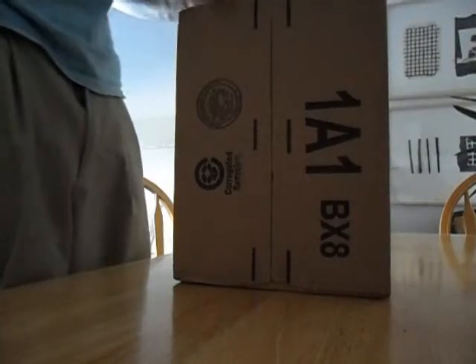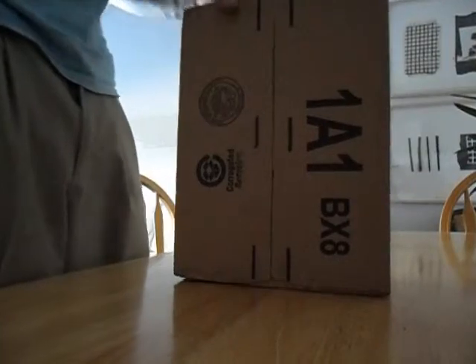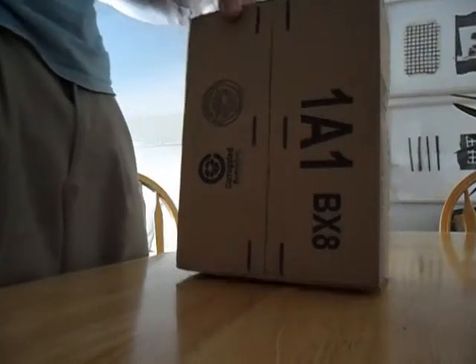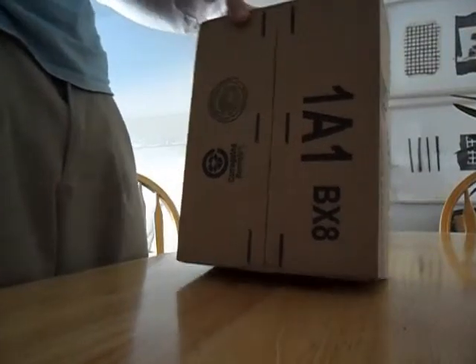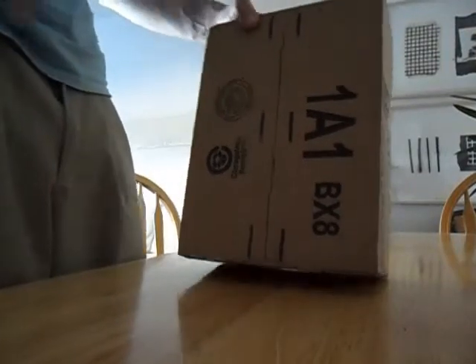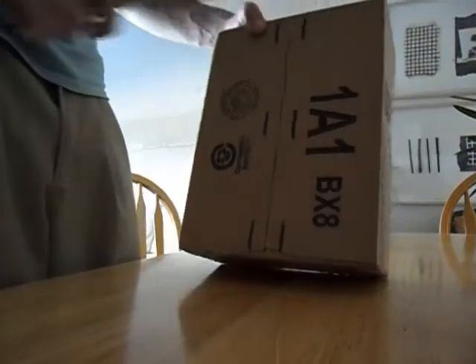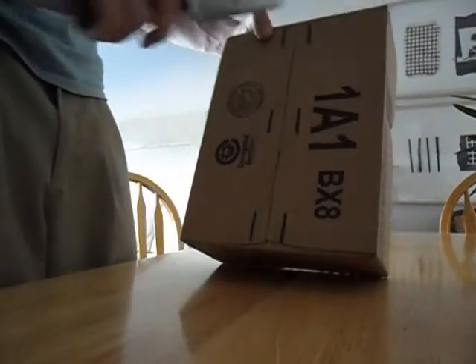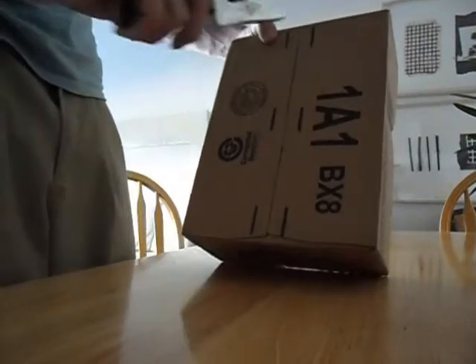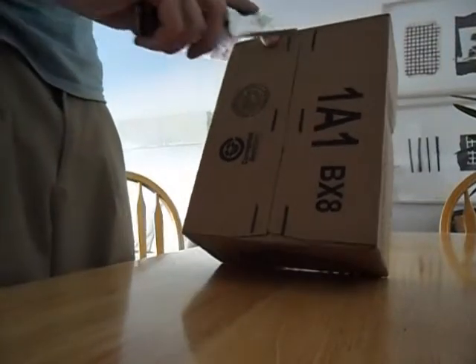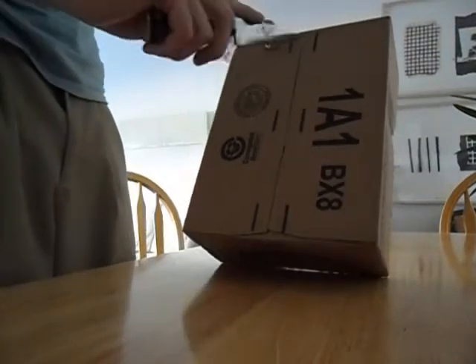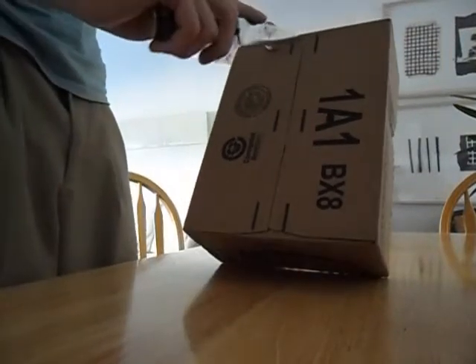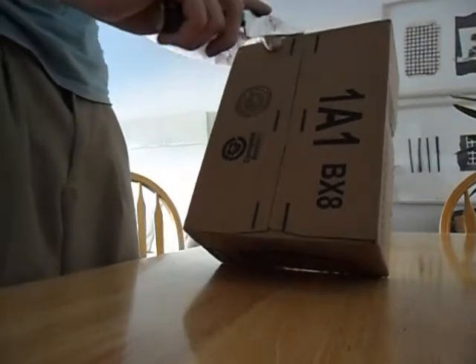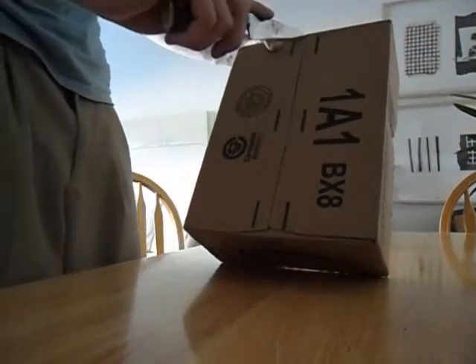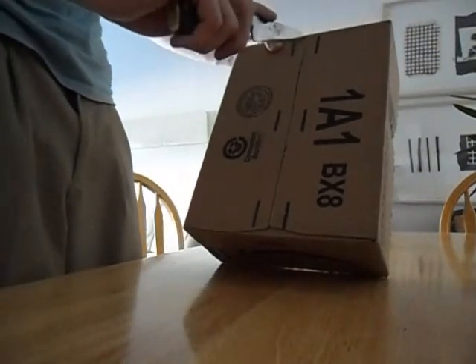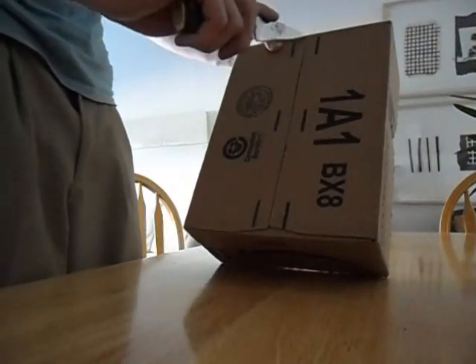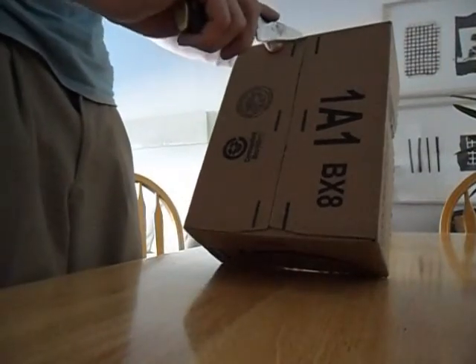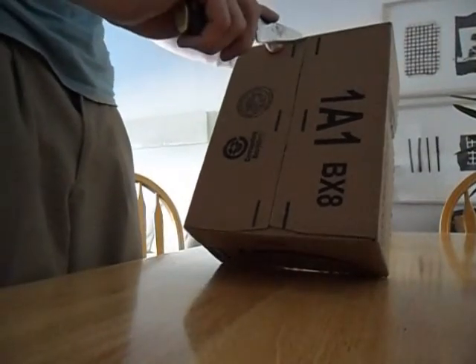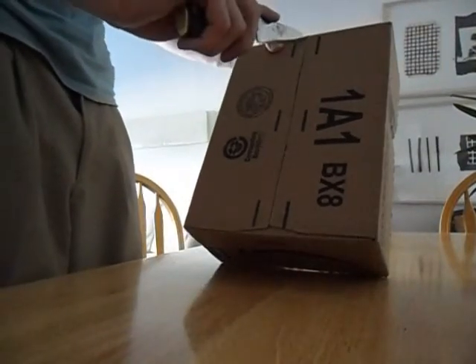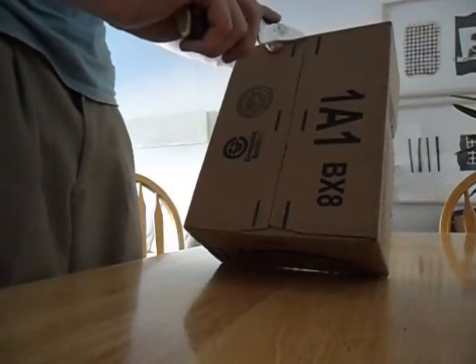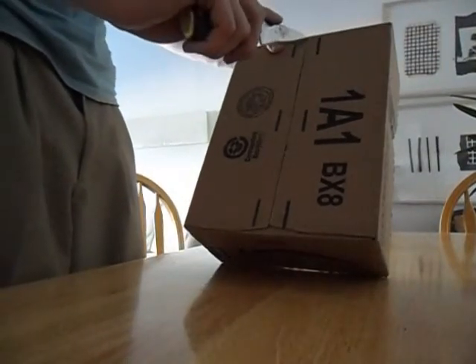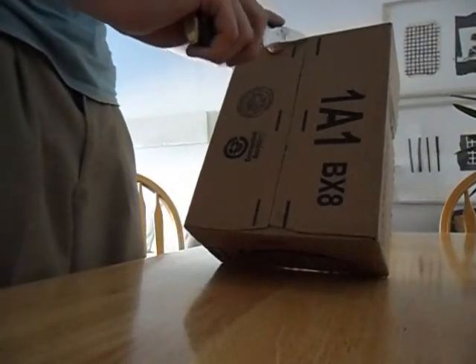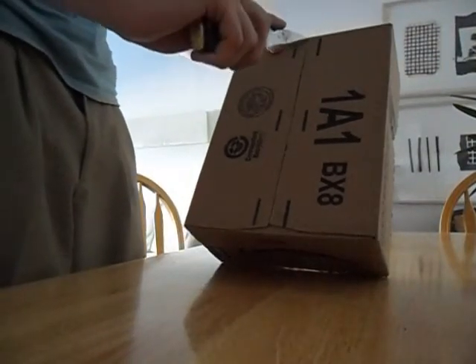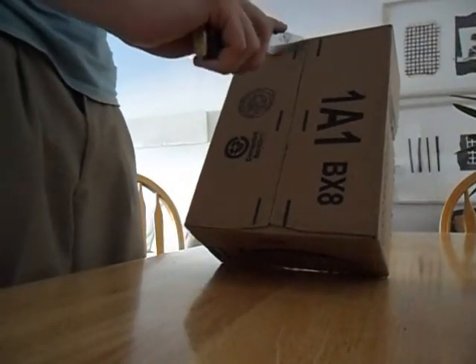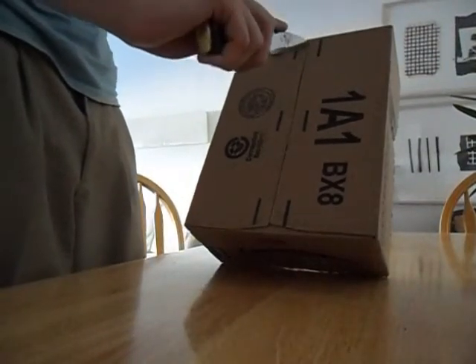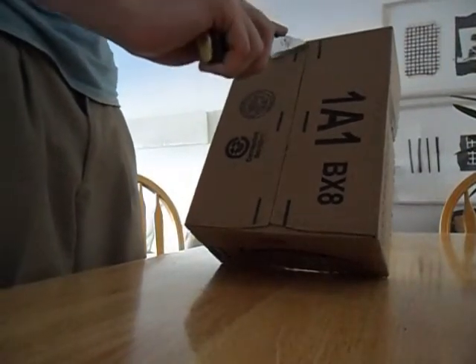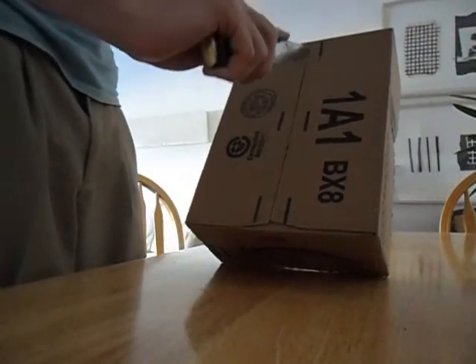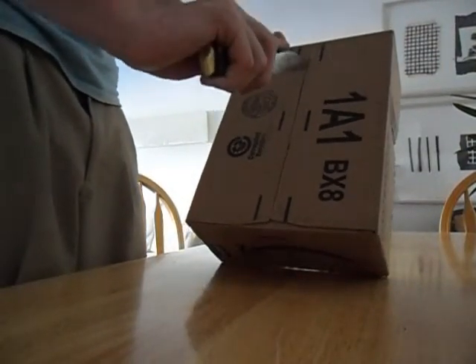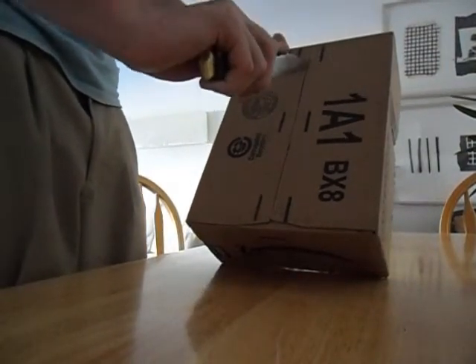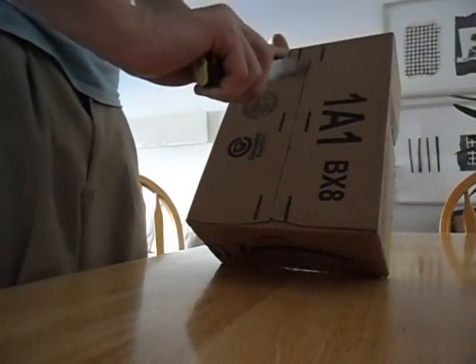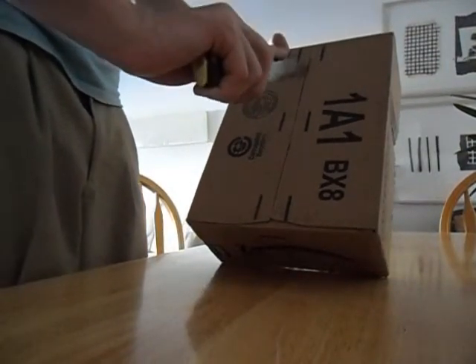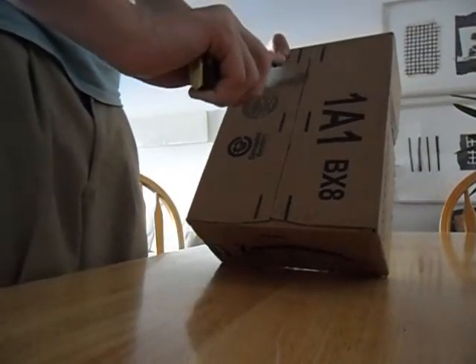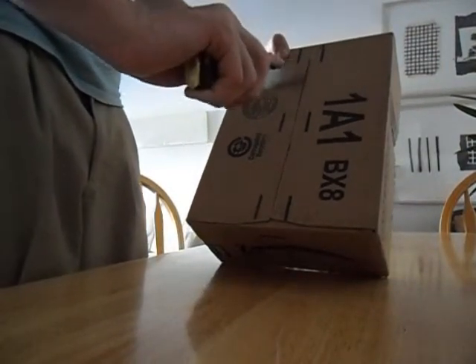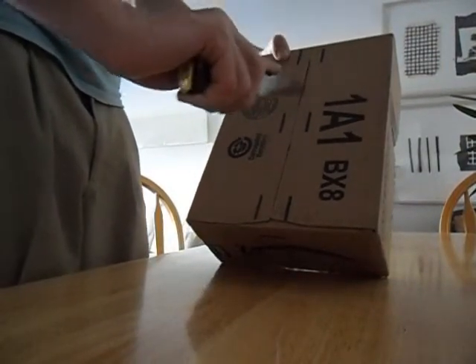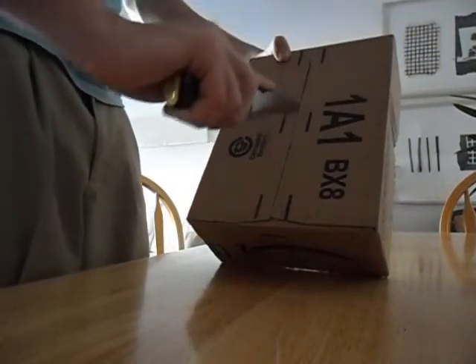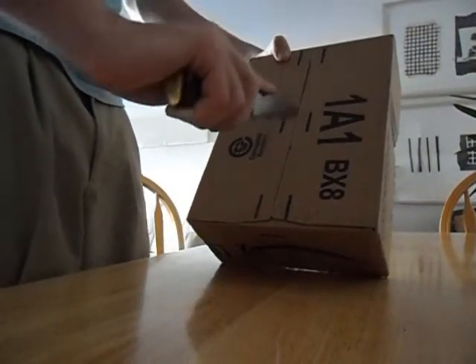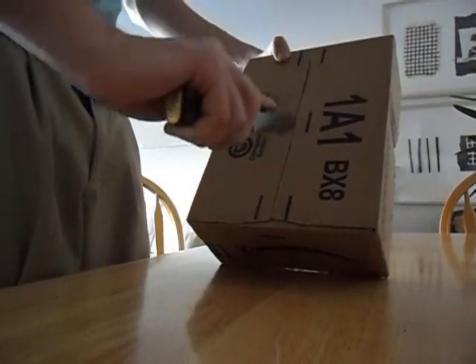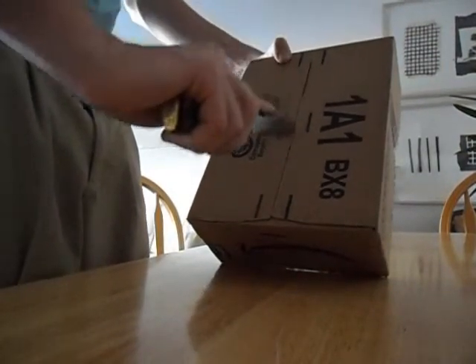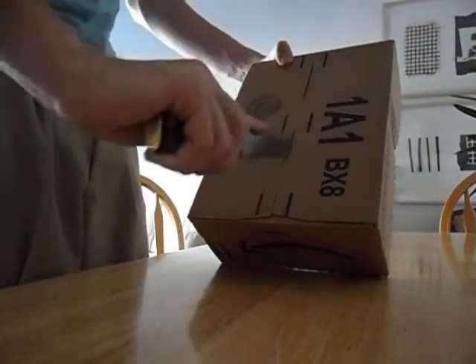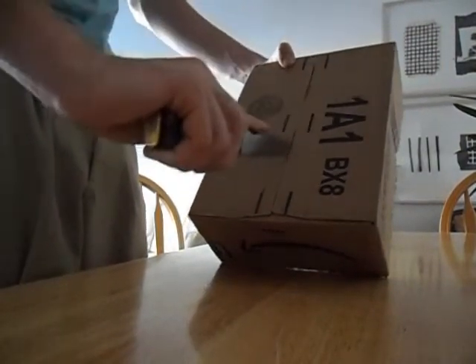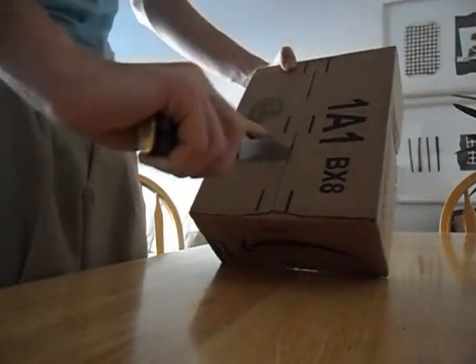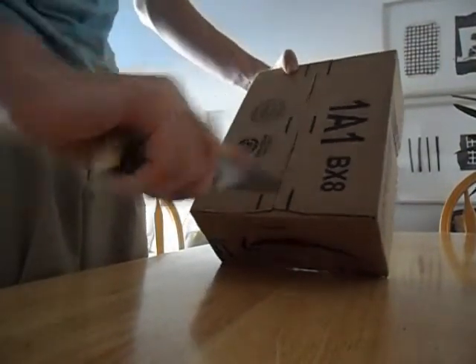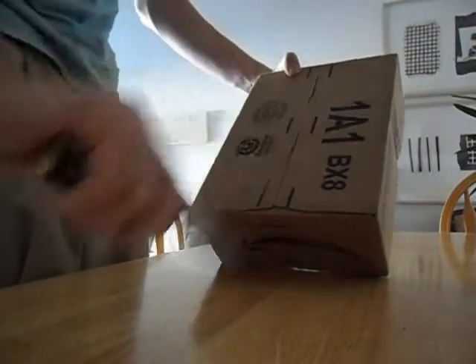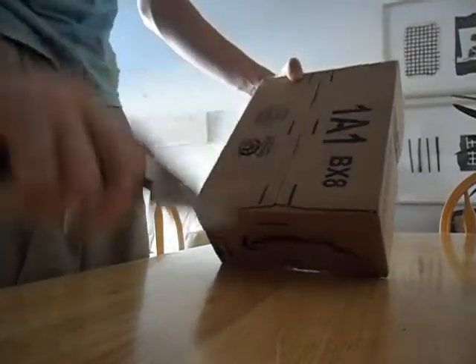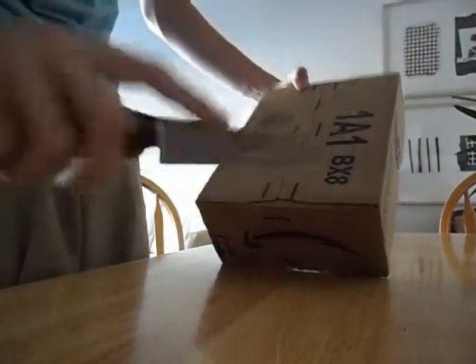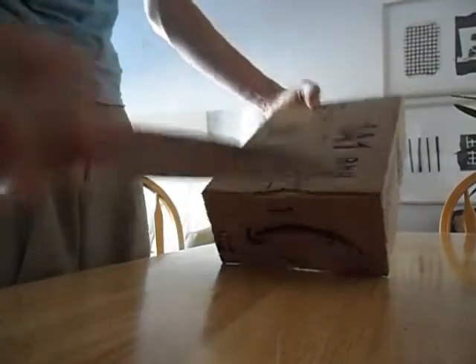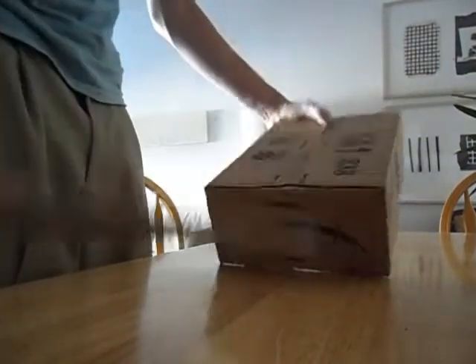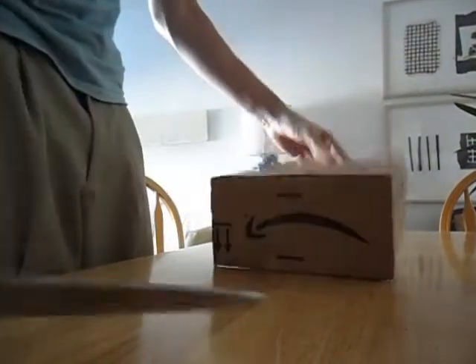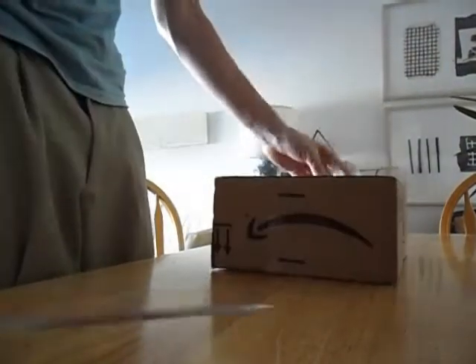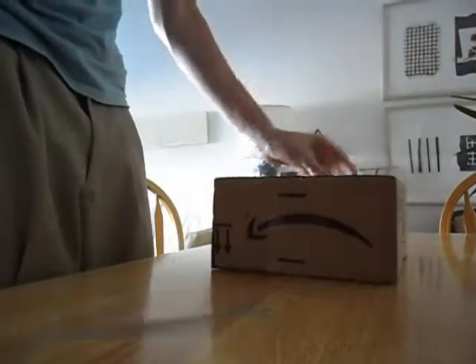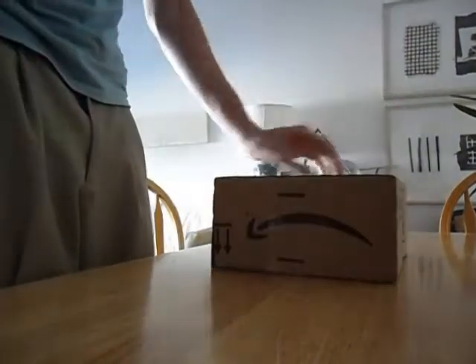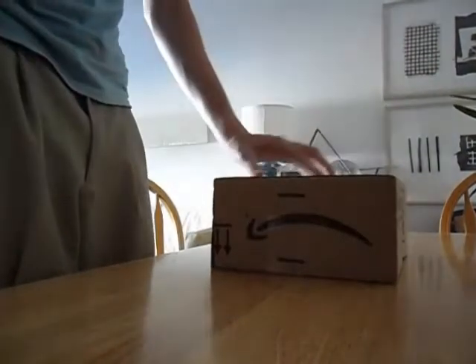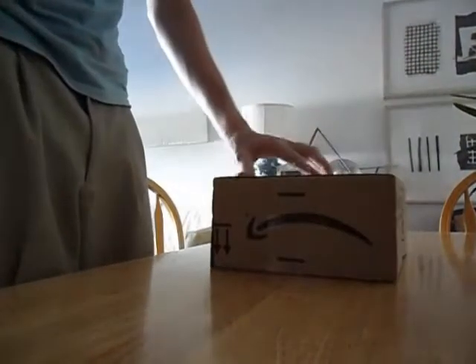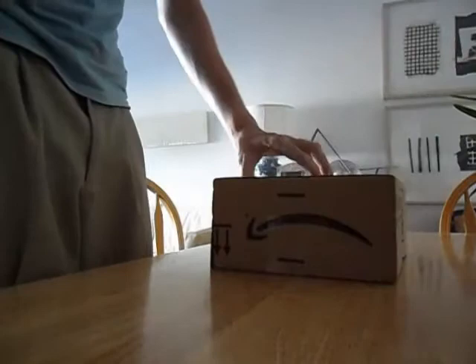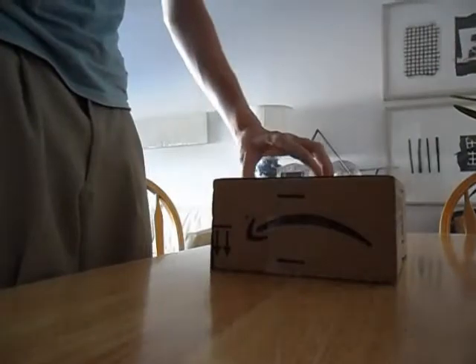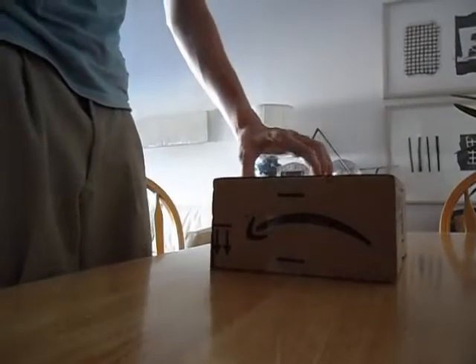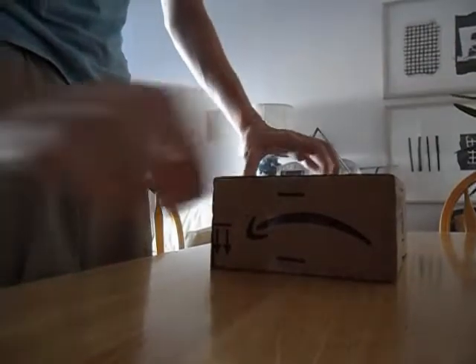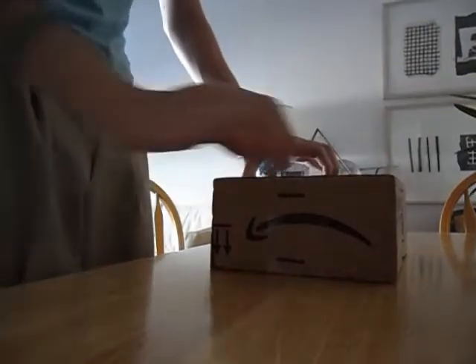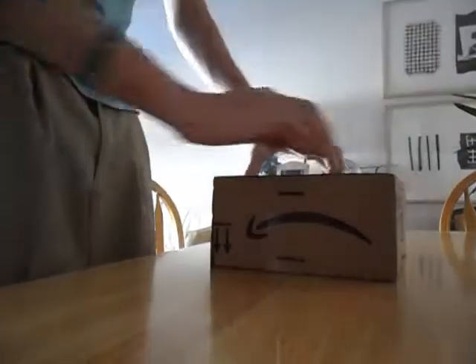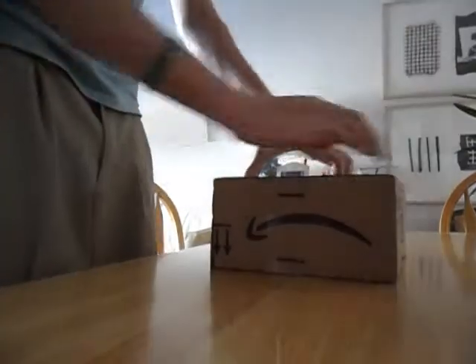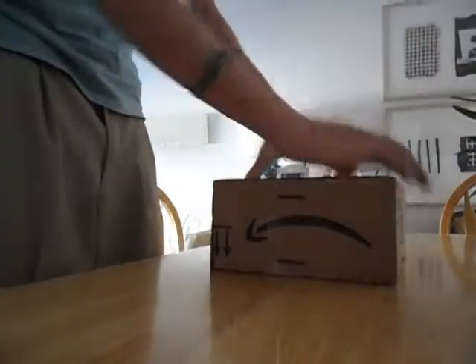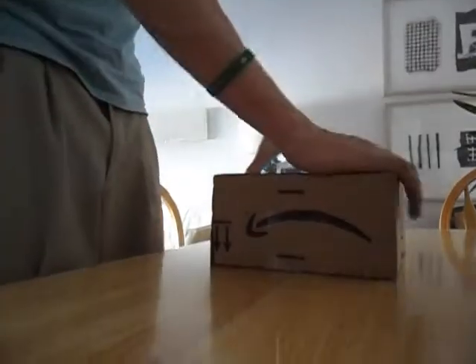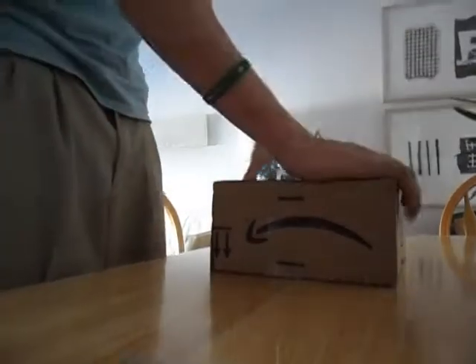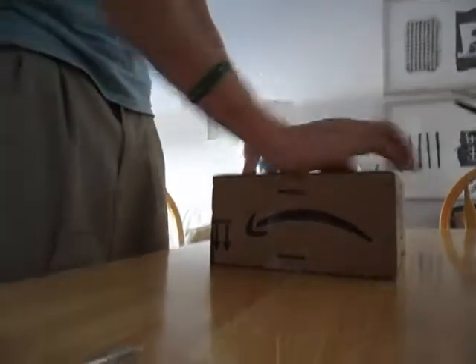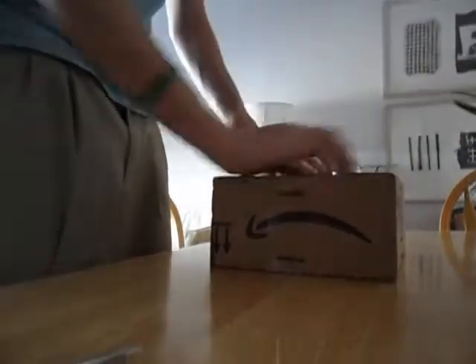So let's go ahead and cut right here. I ordered this from Amazon with release date delivery.